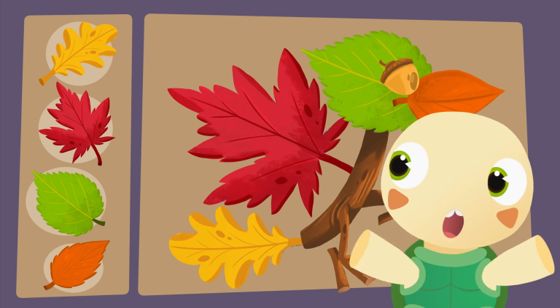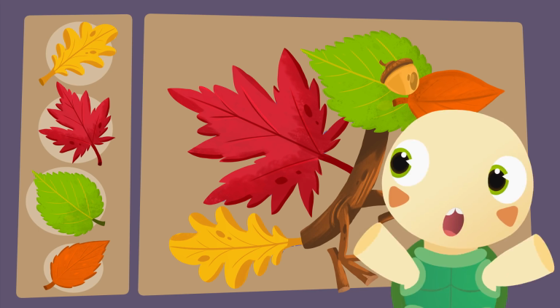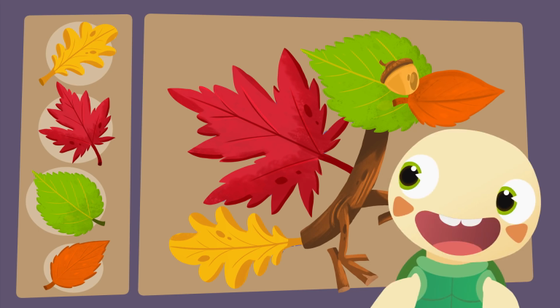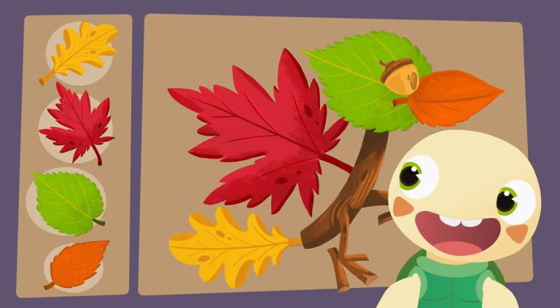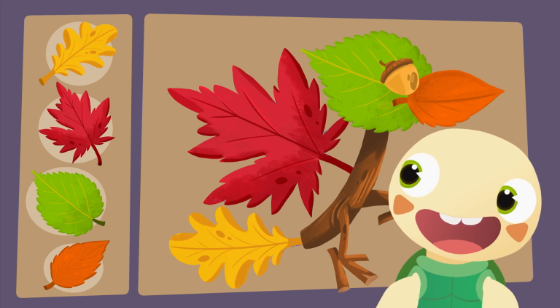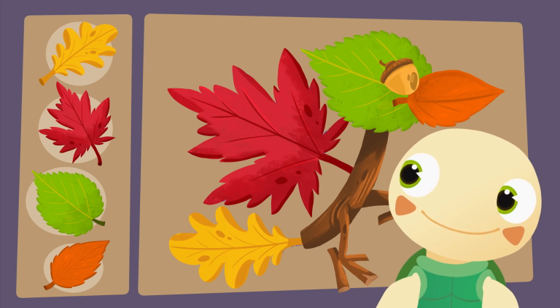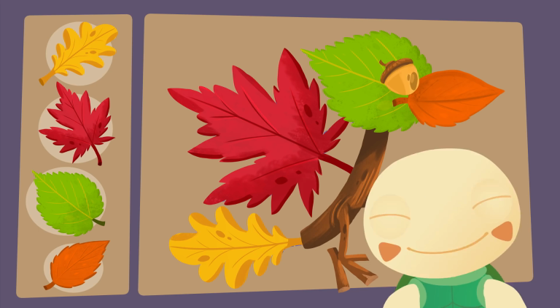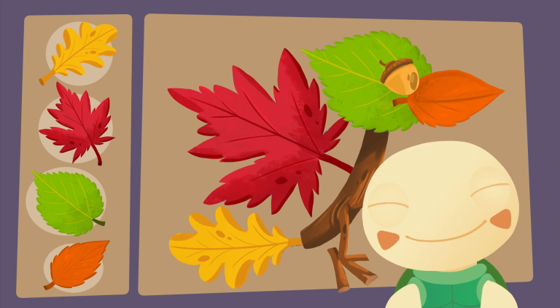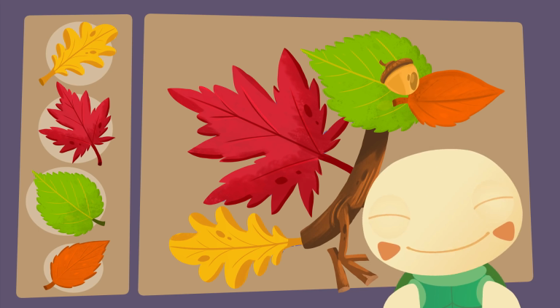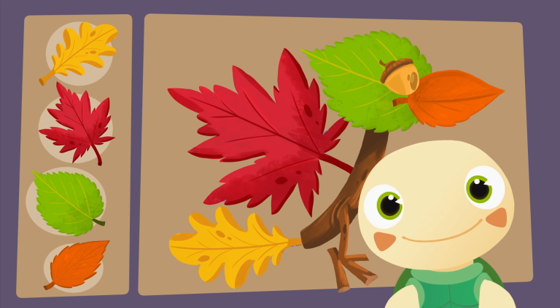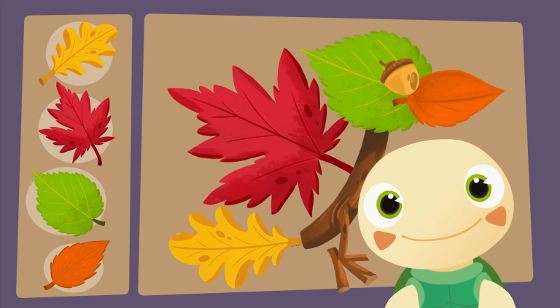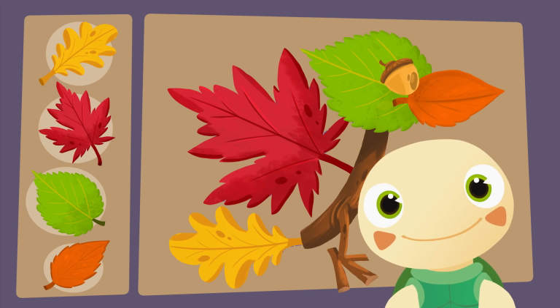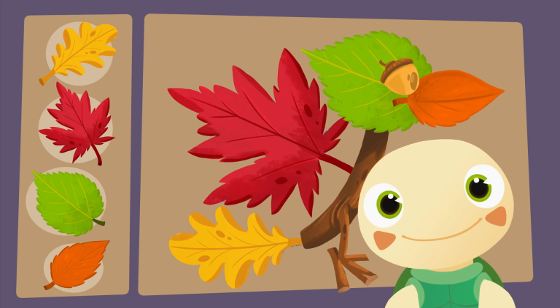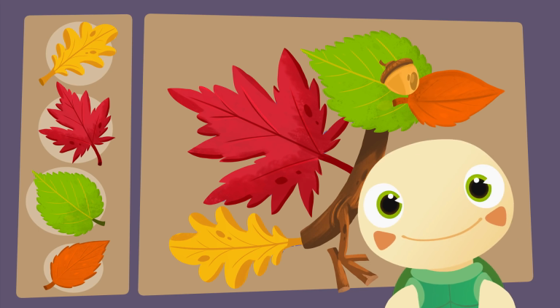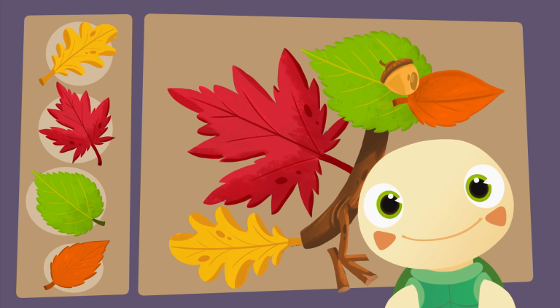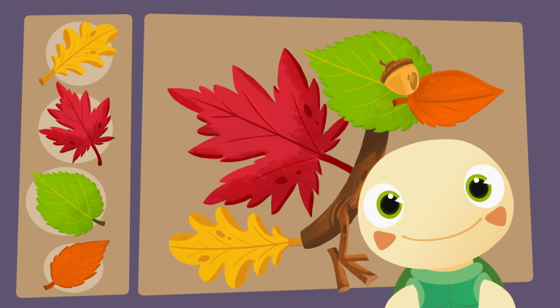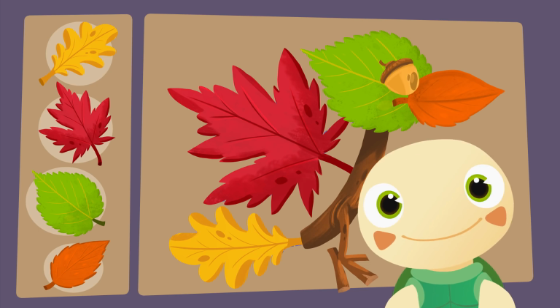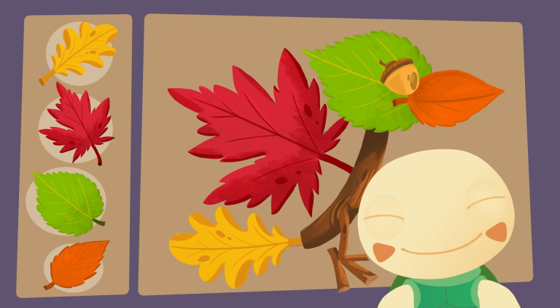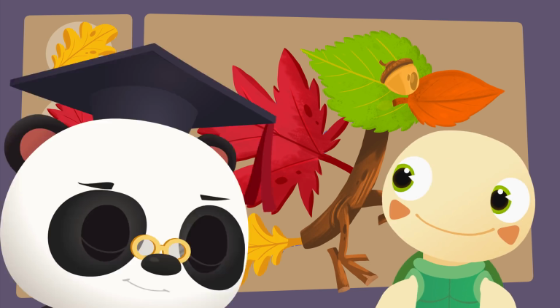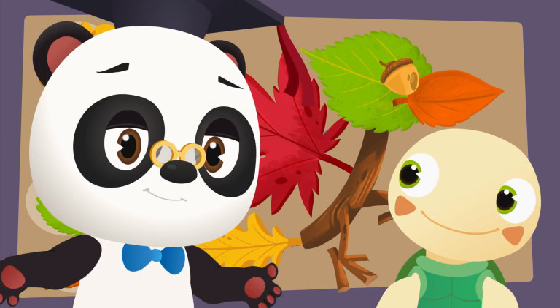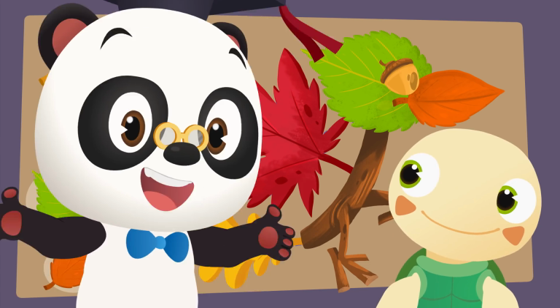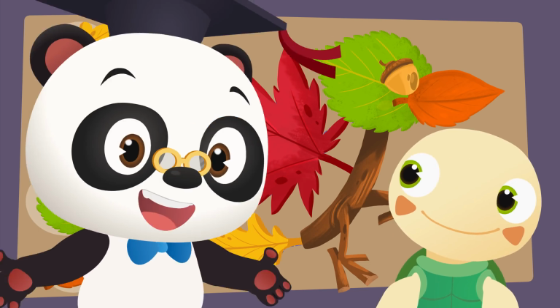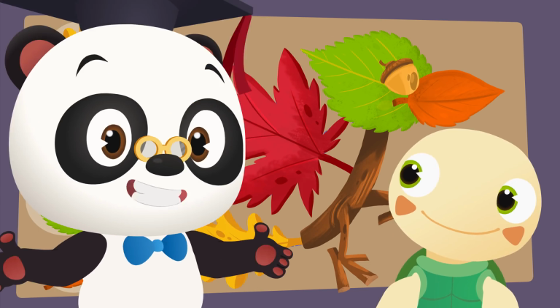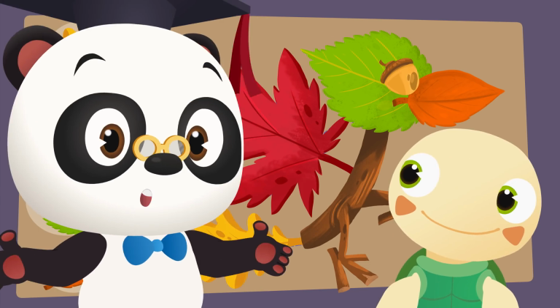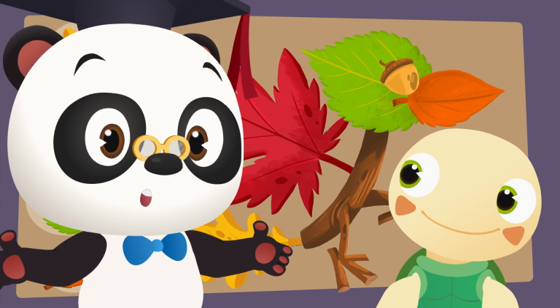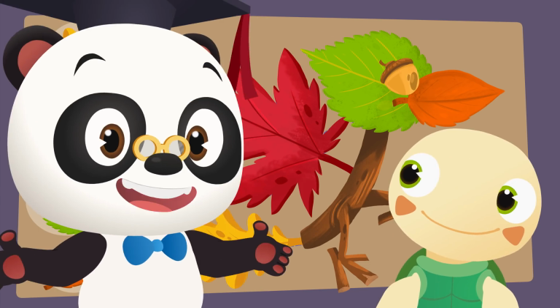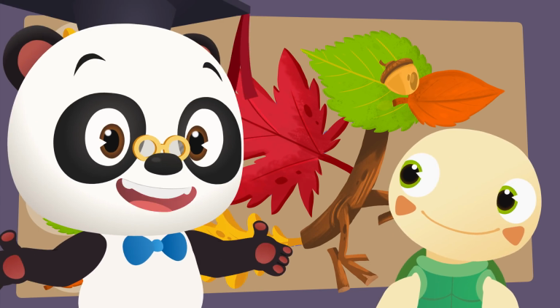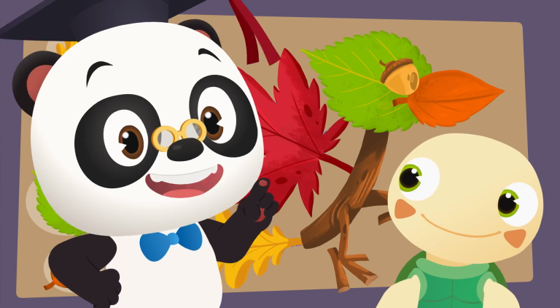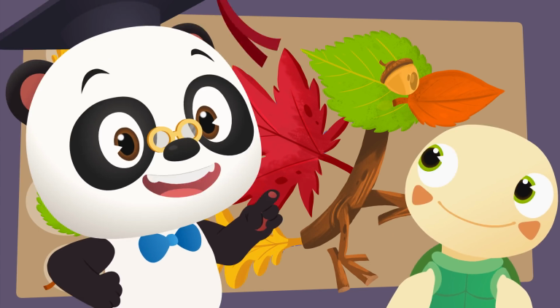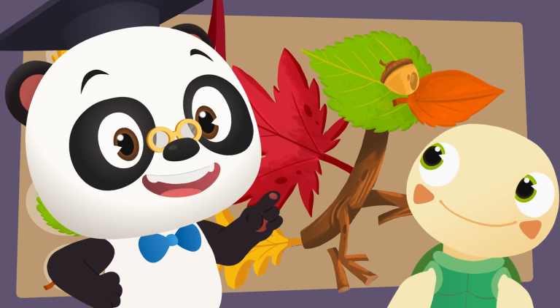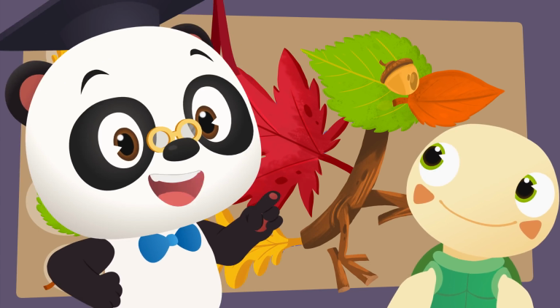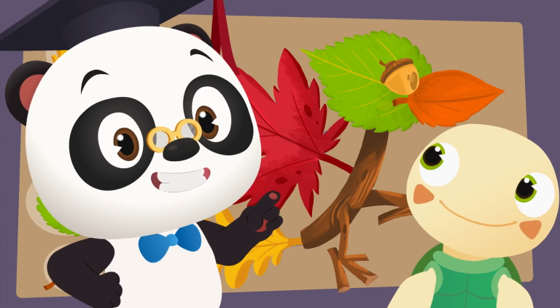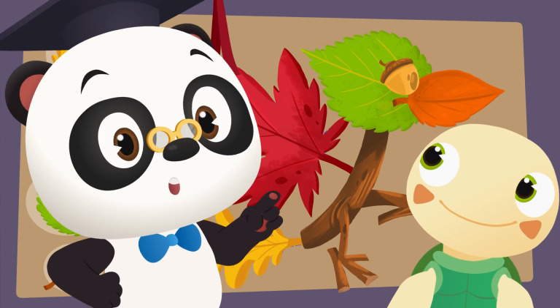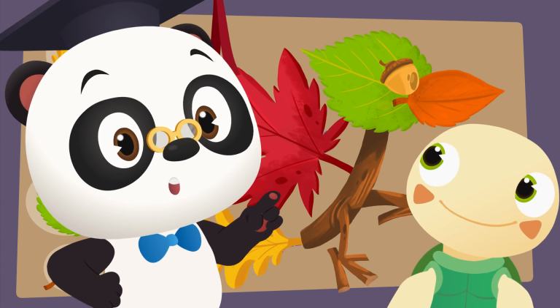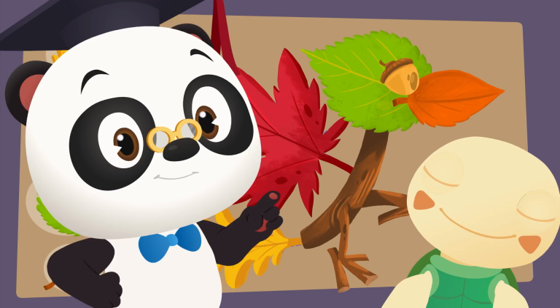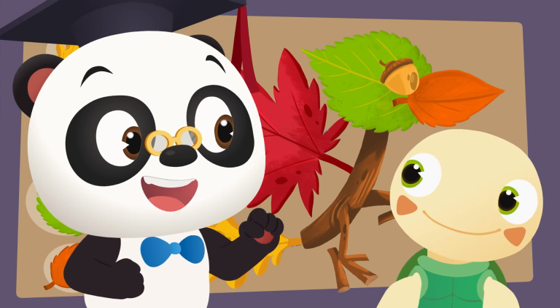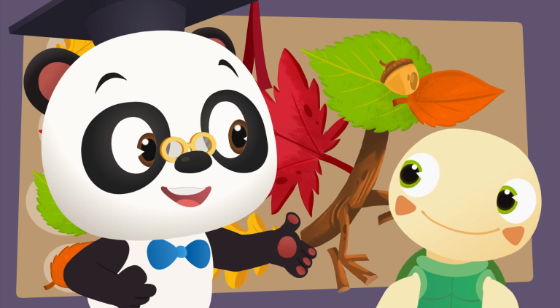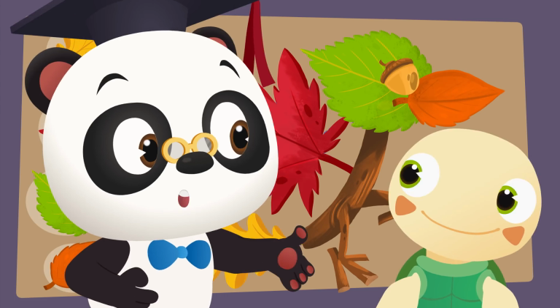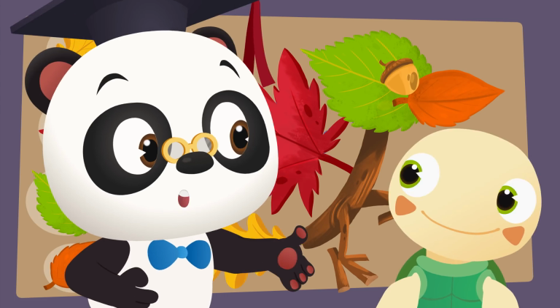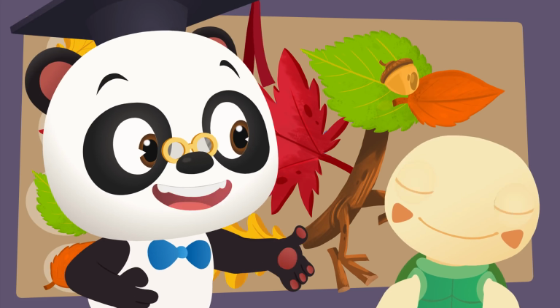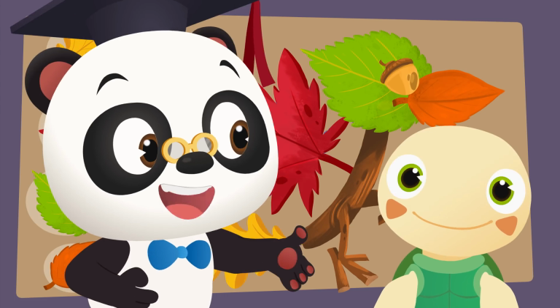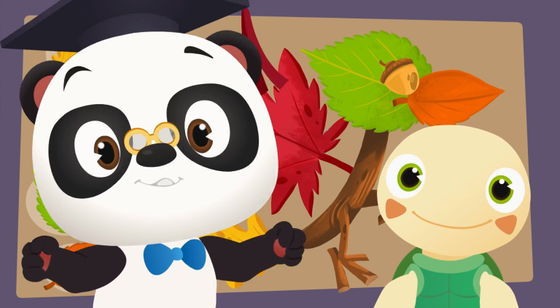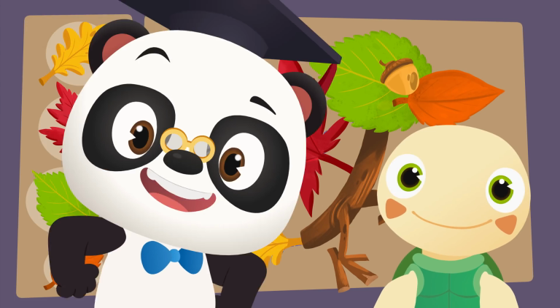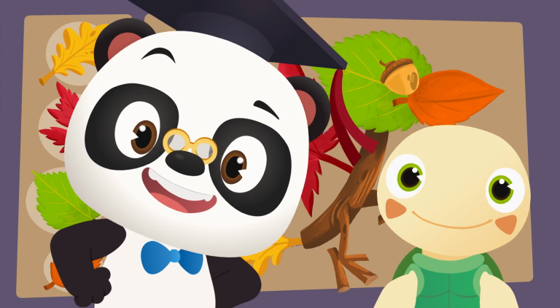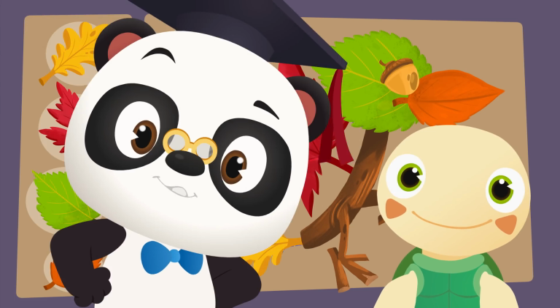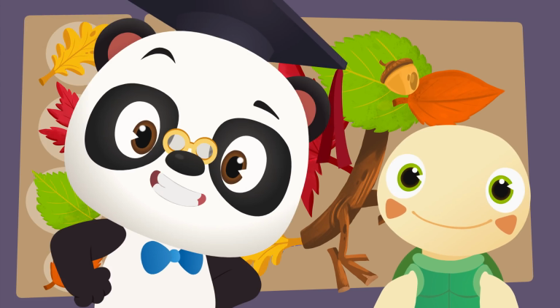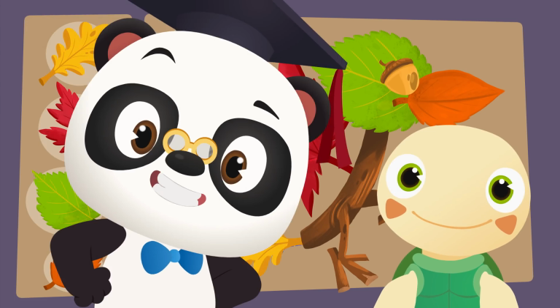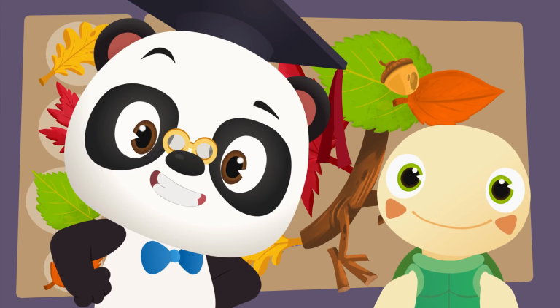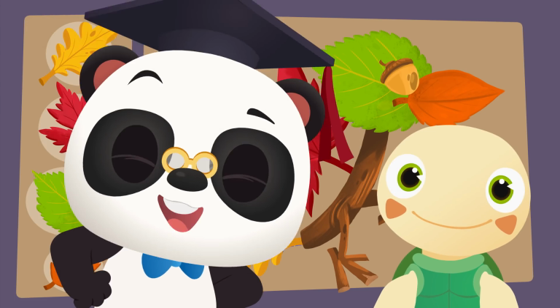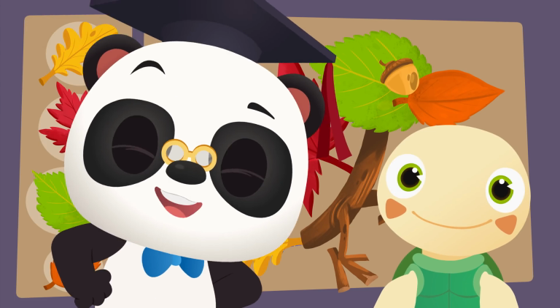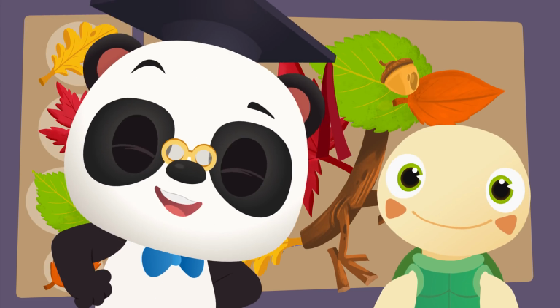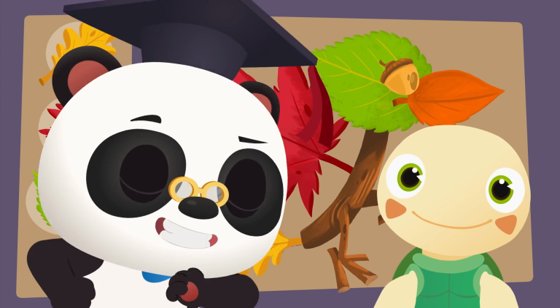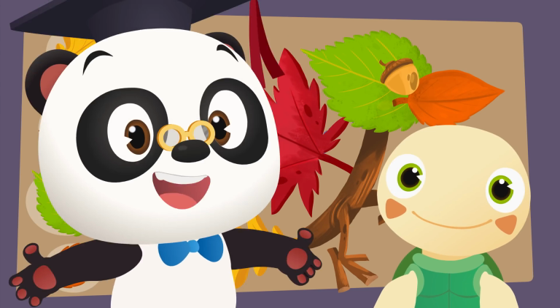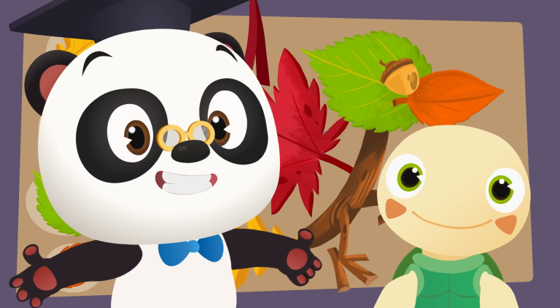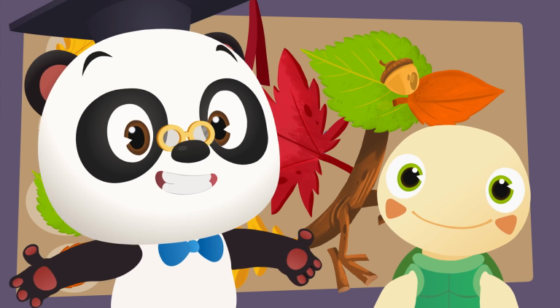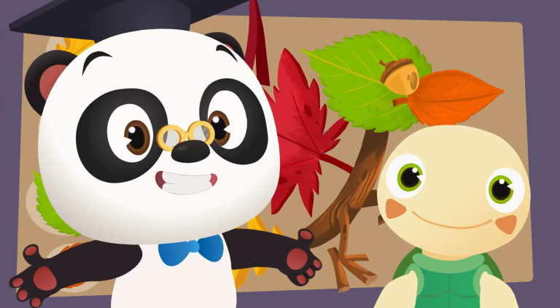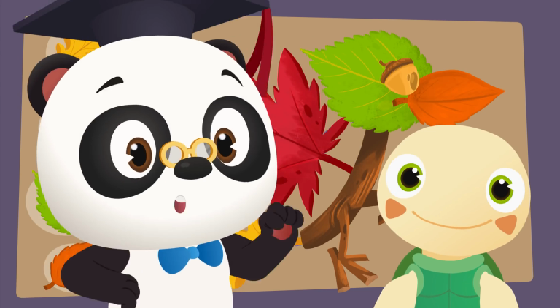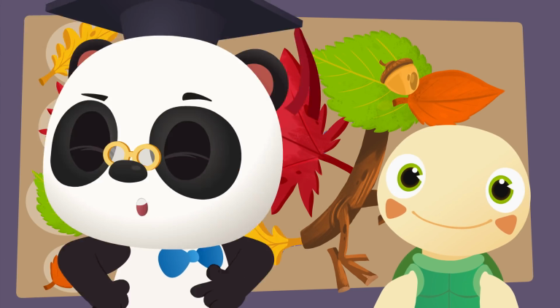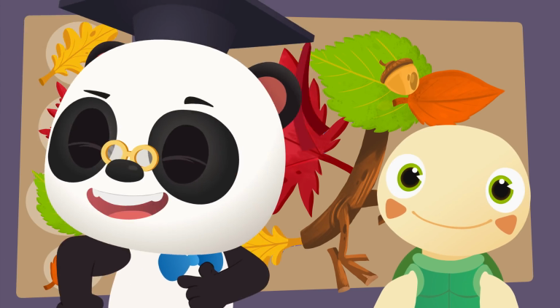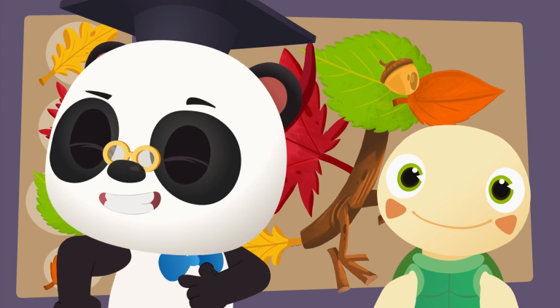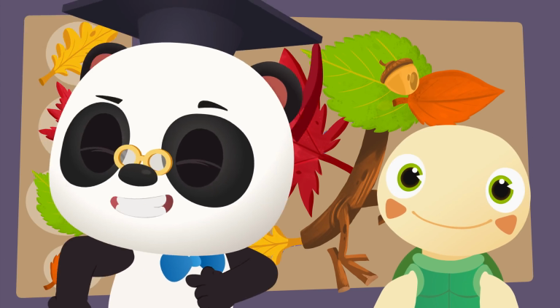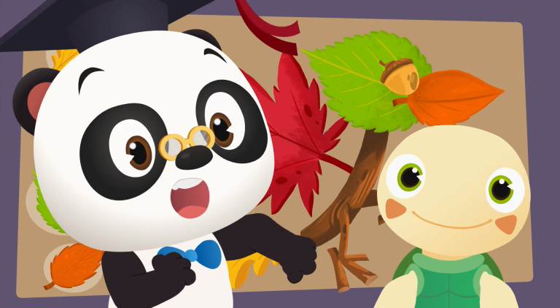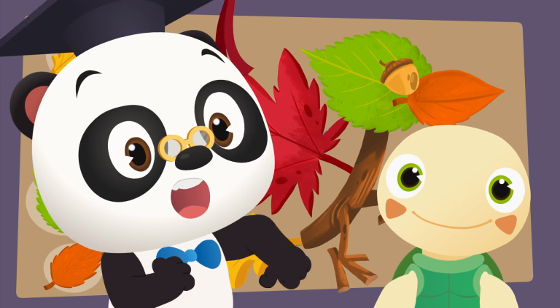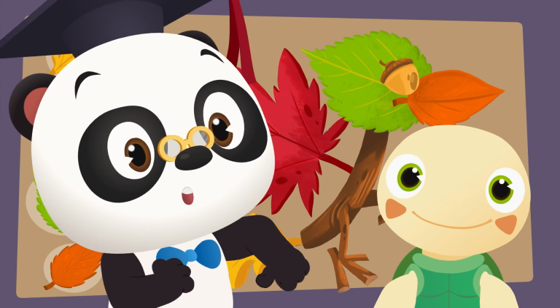Birdie! Yes, Toto! Can you help Maymay and June make a bird out of leaves? Great! Let's go!